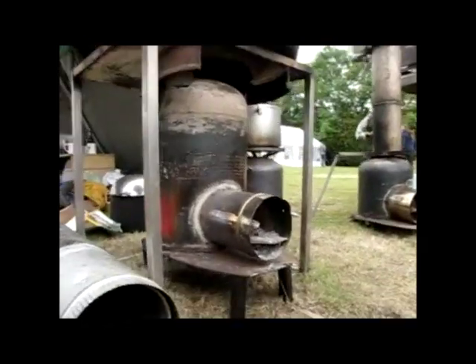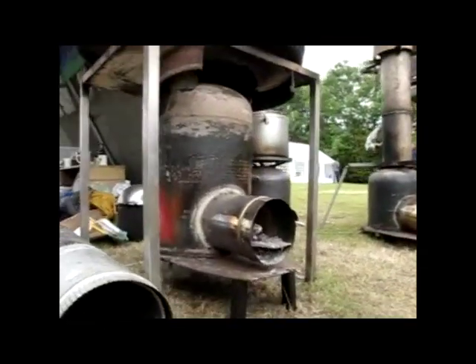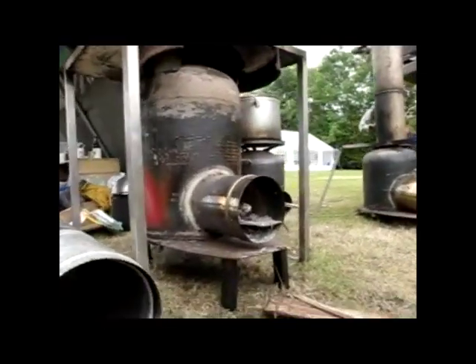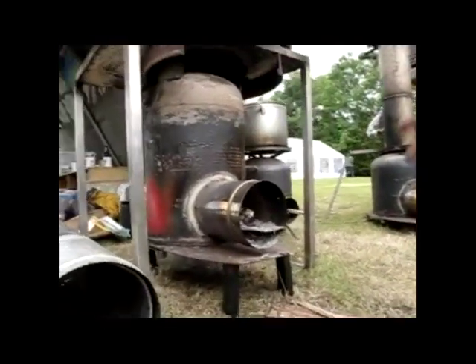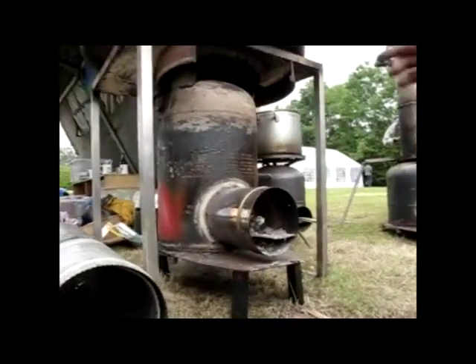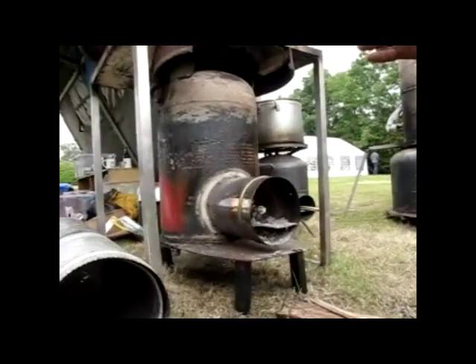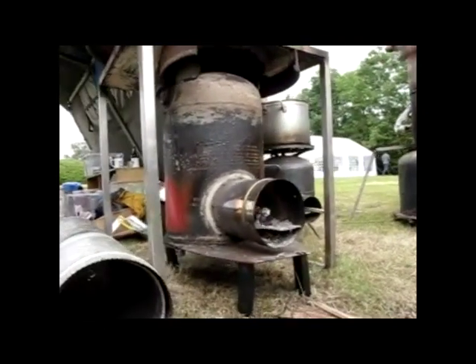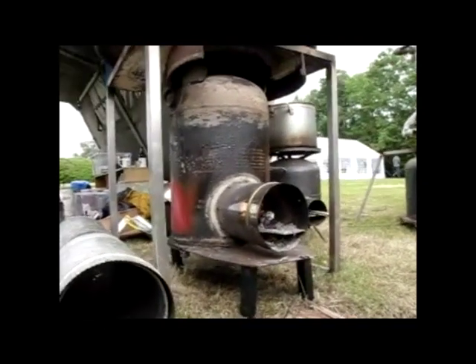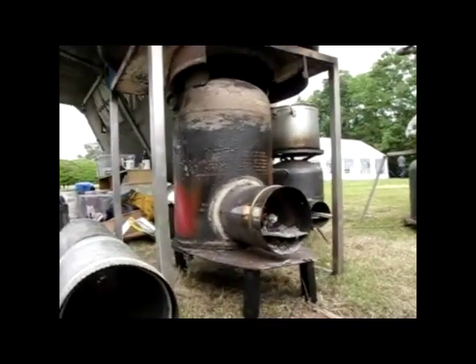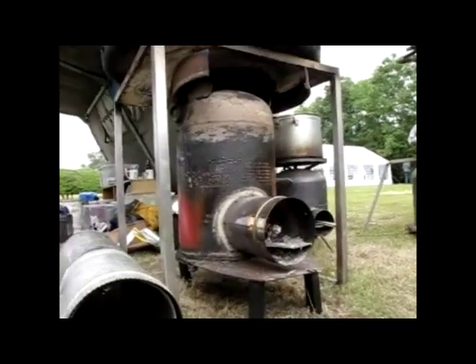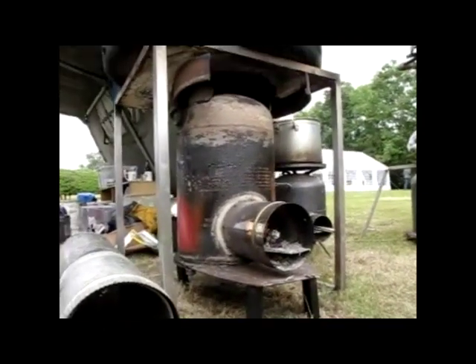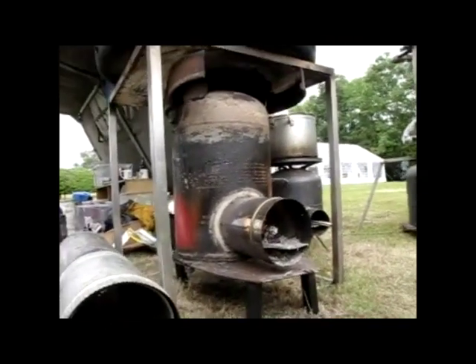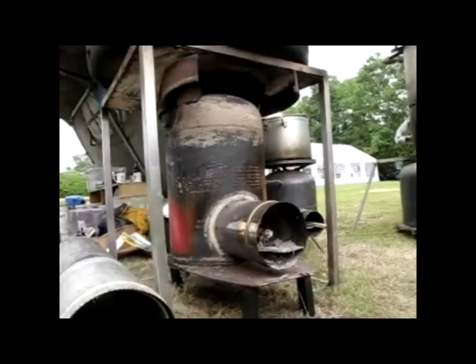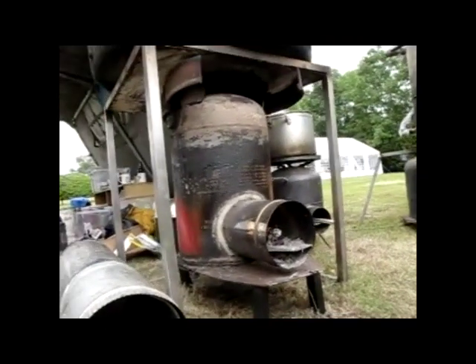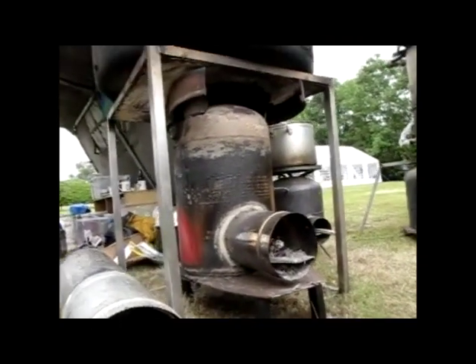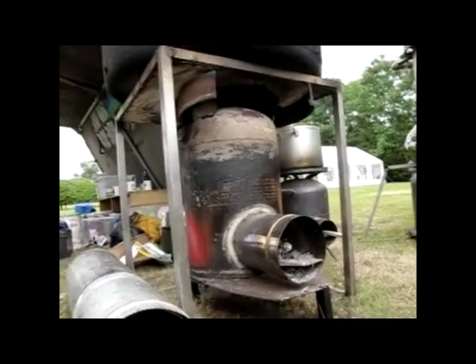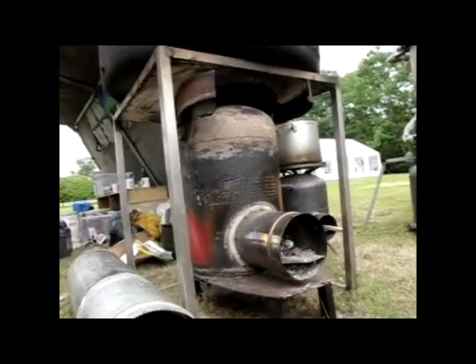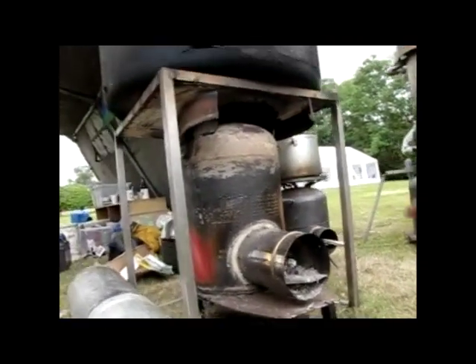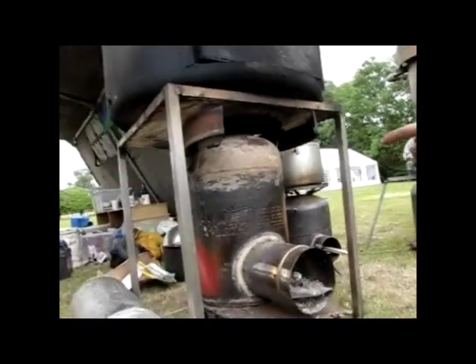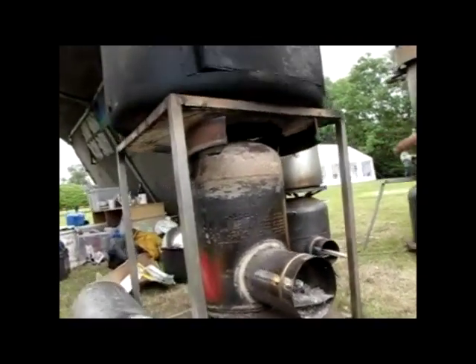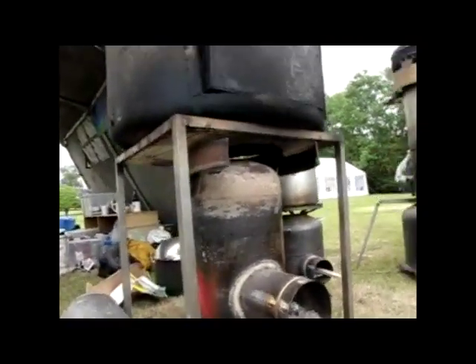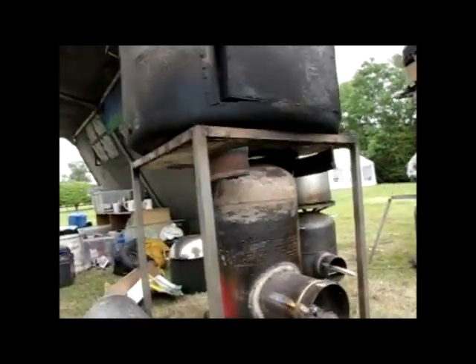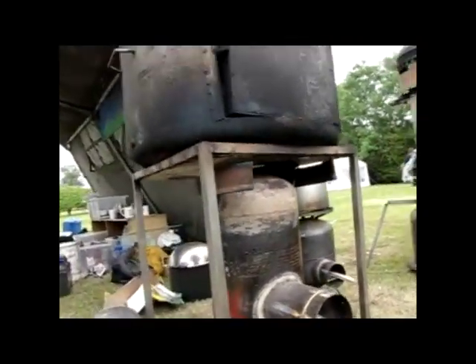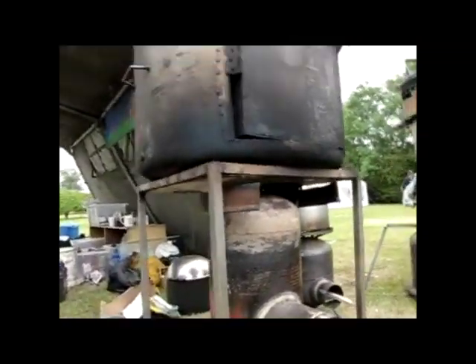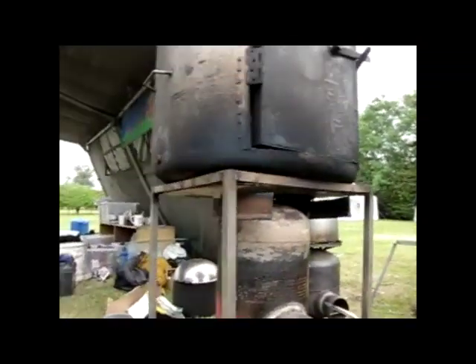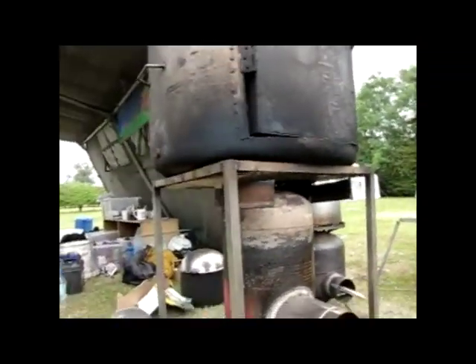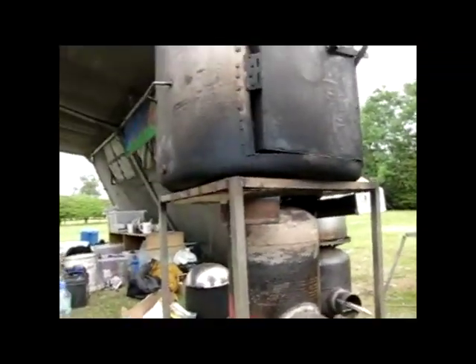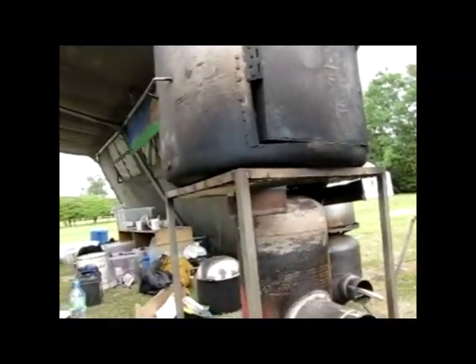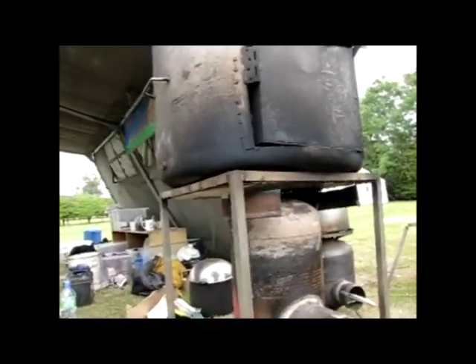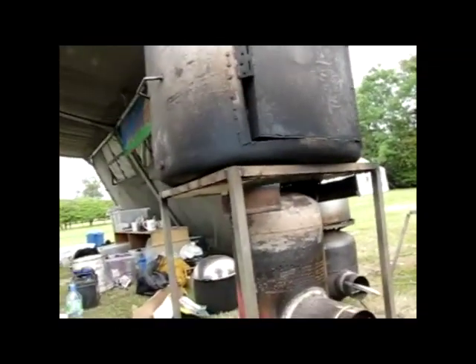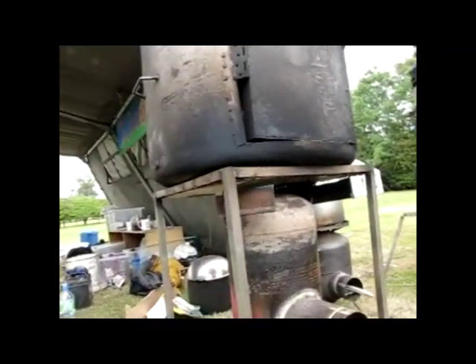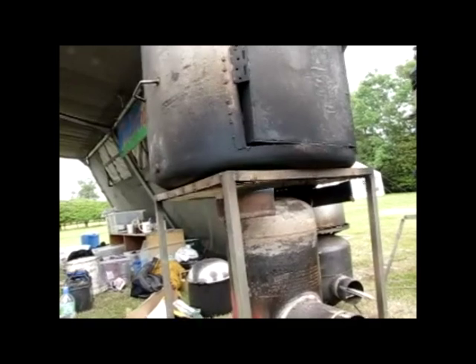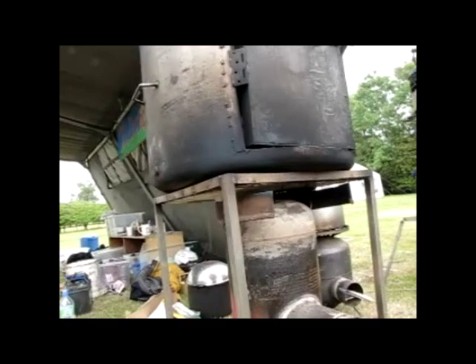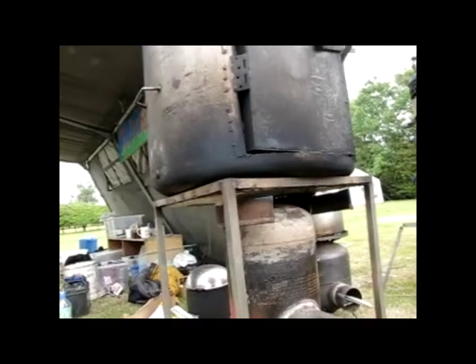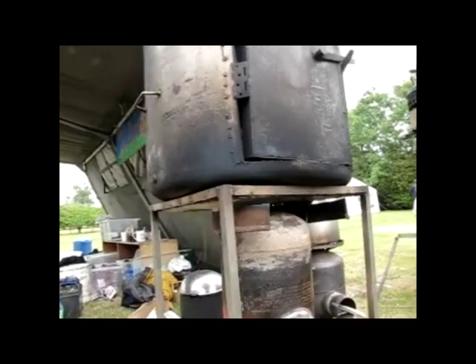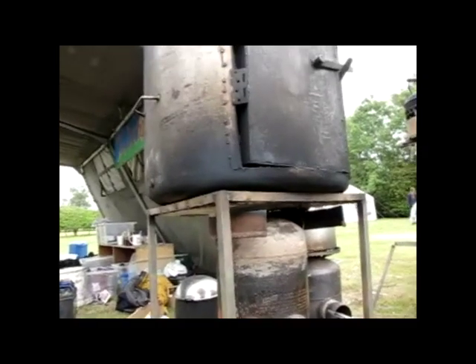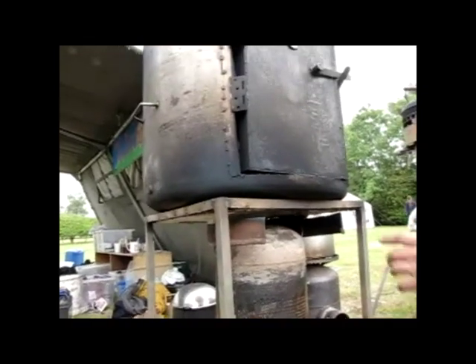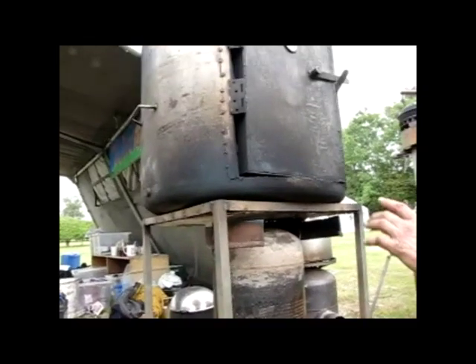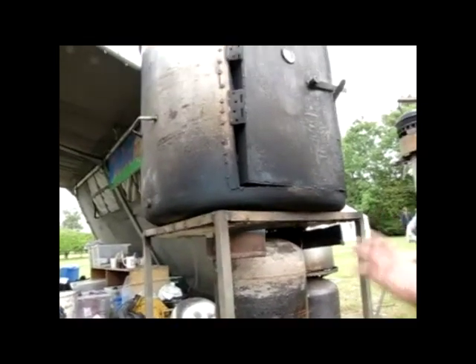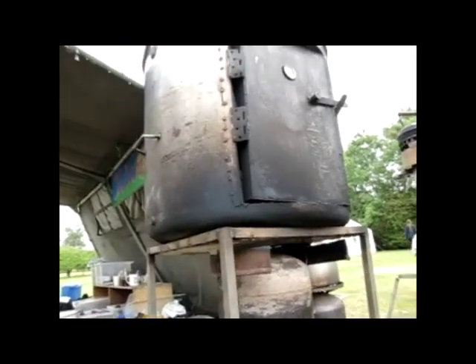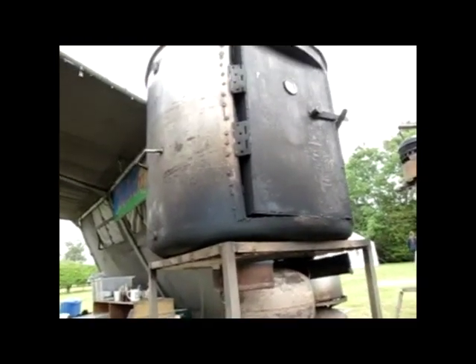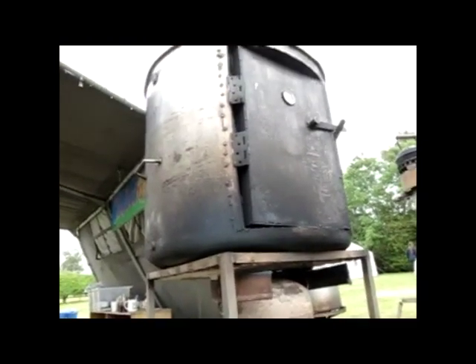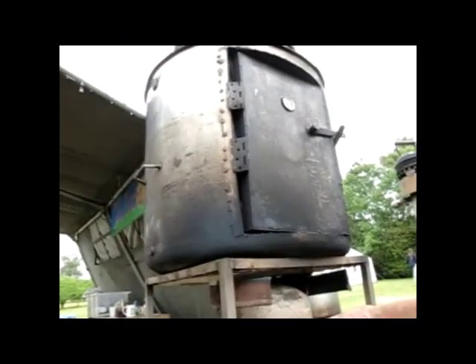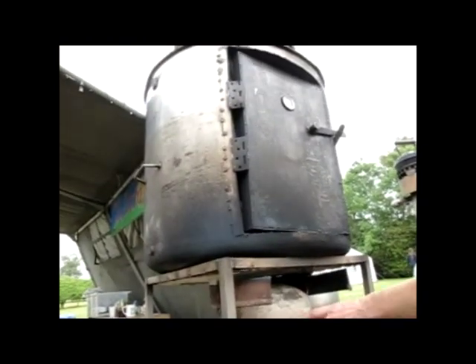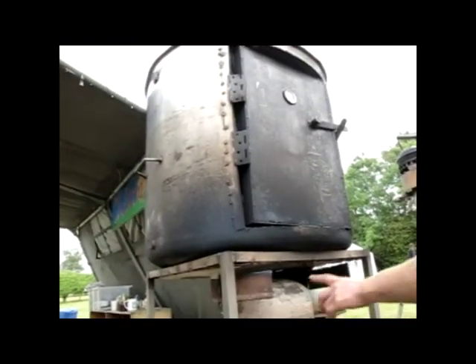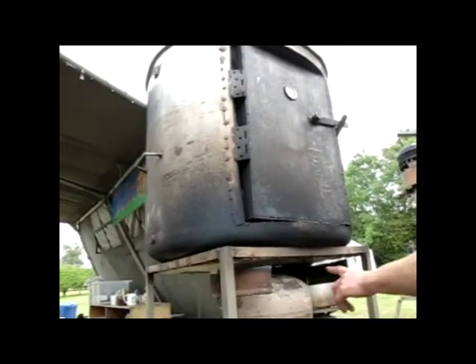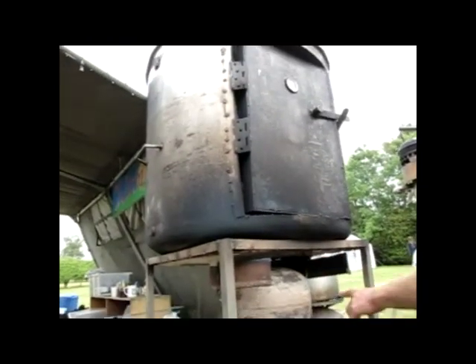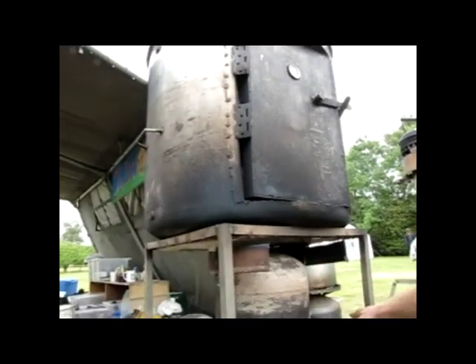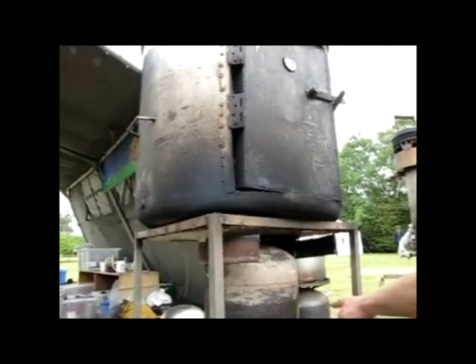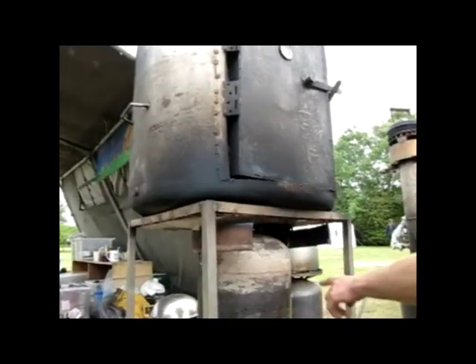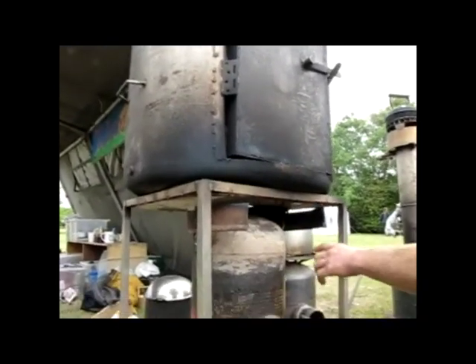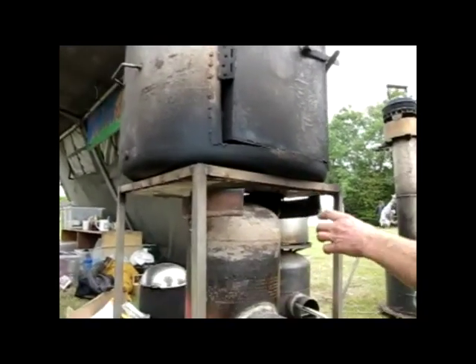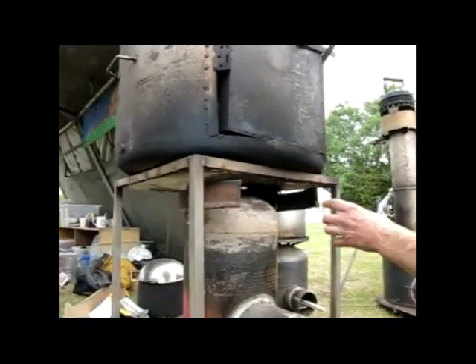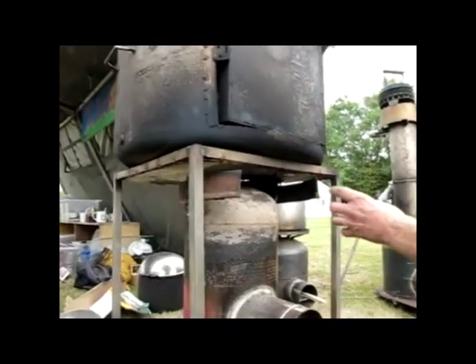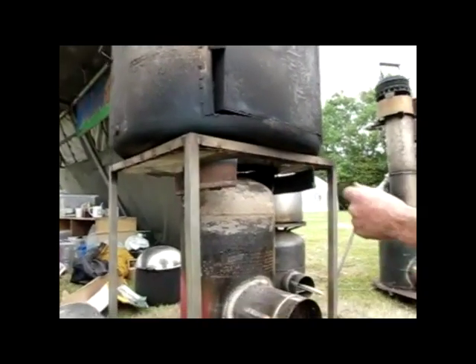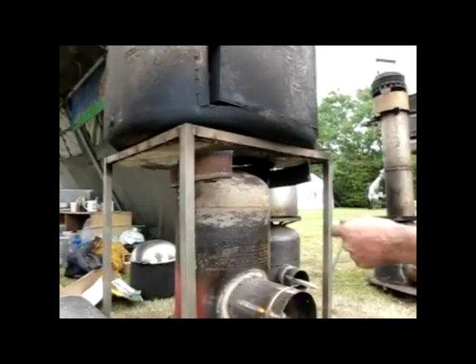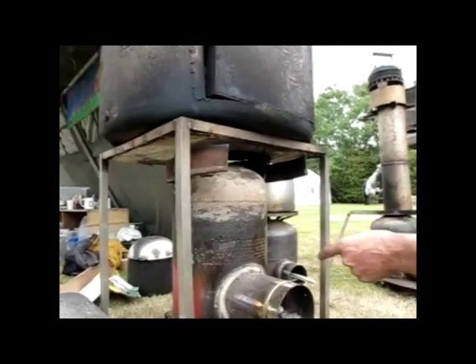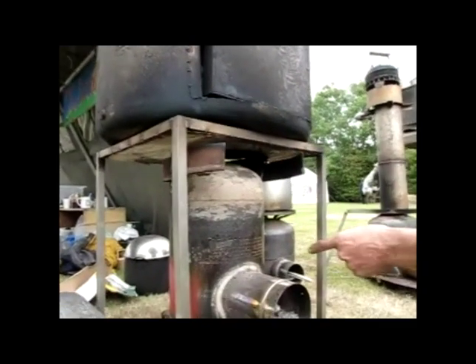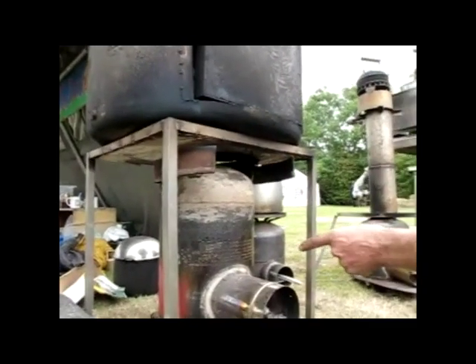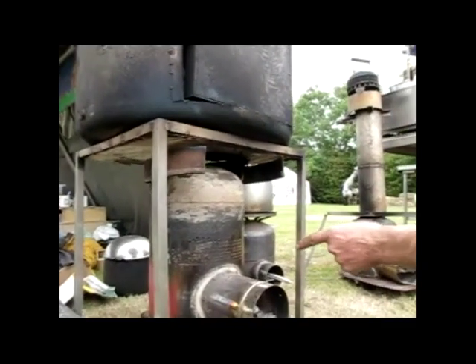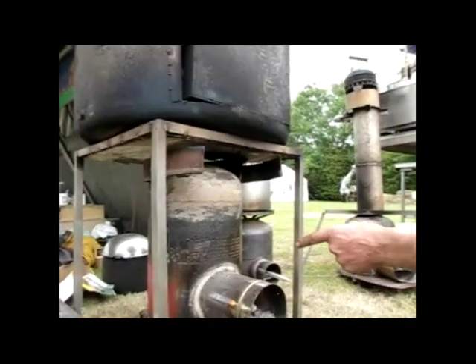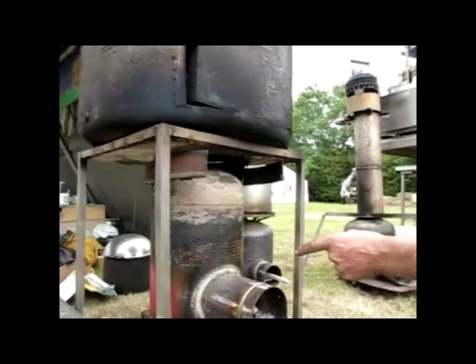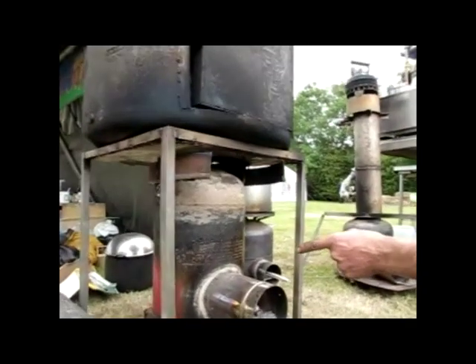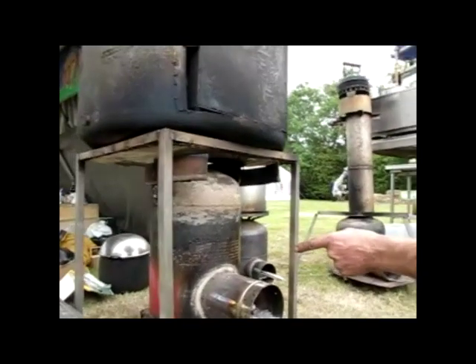And you've got the advantage of biochar, which a rocket stove doesn't do. You empty — I've turned the insulation into a retort.